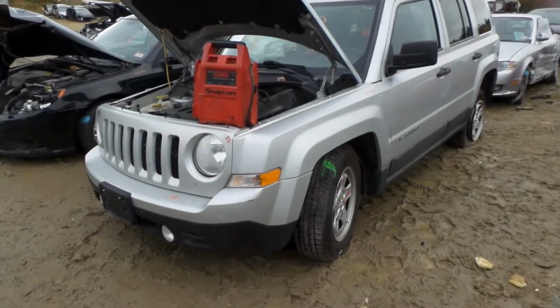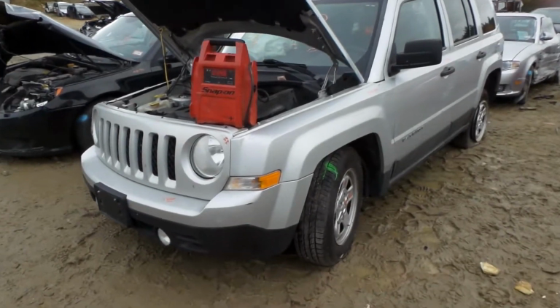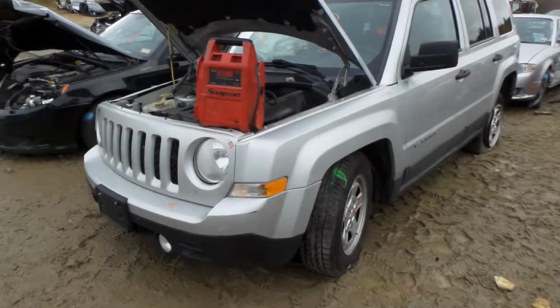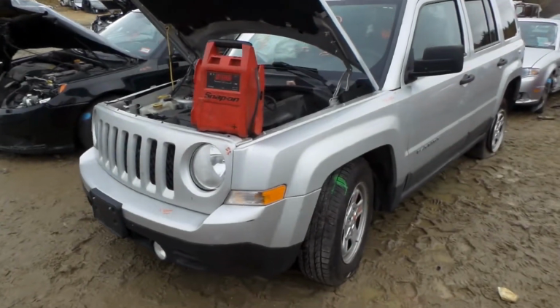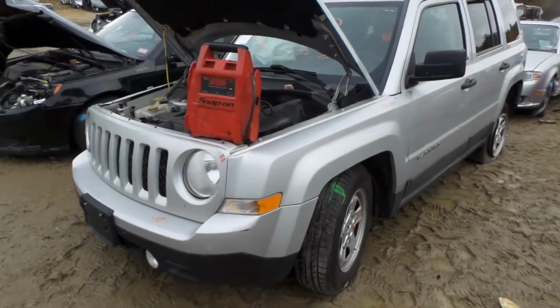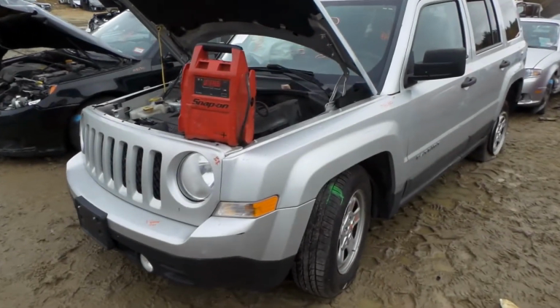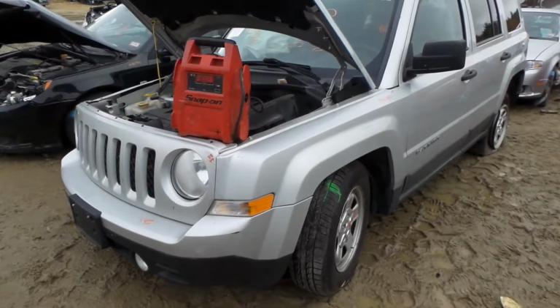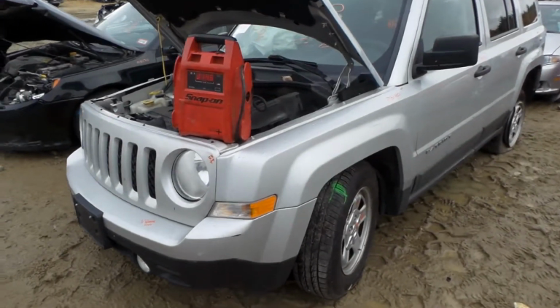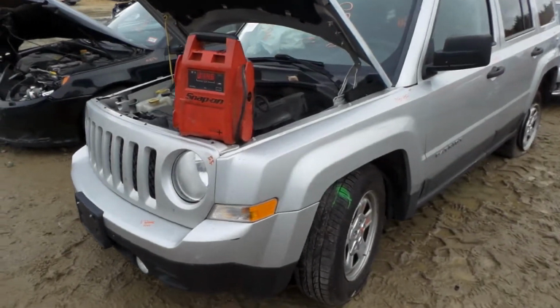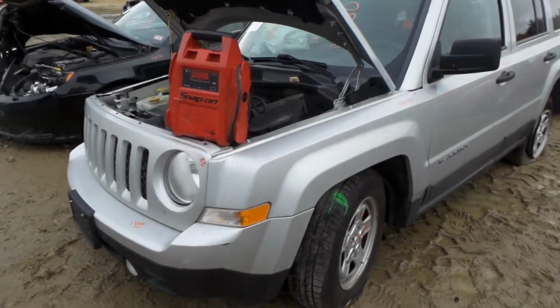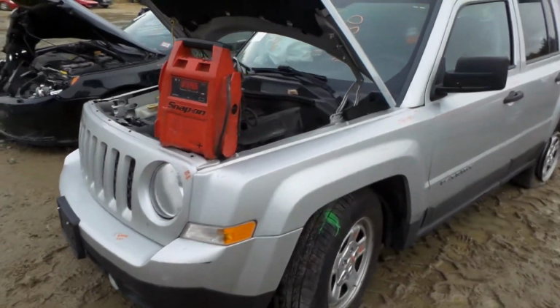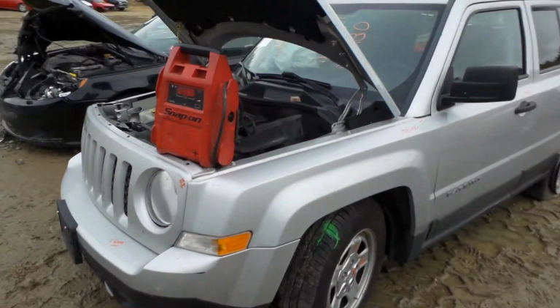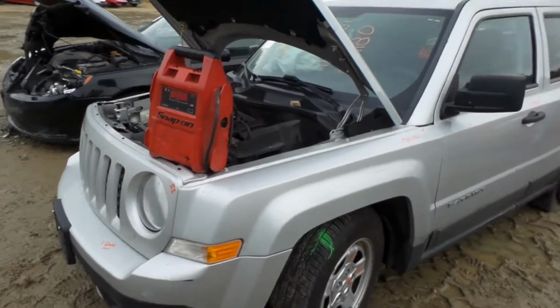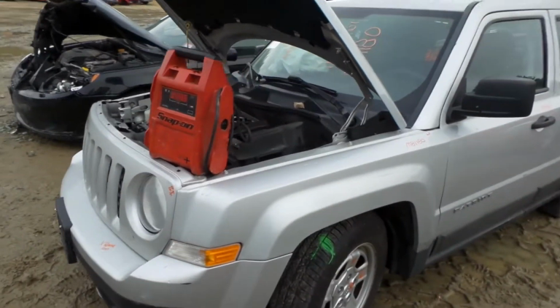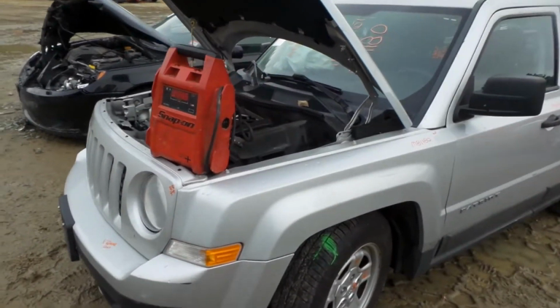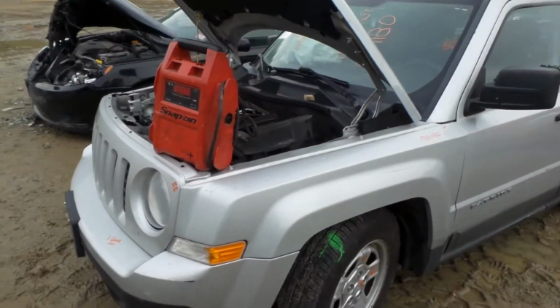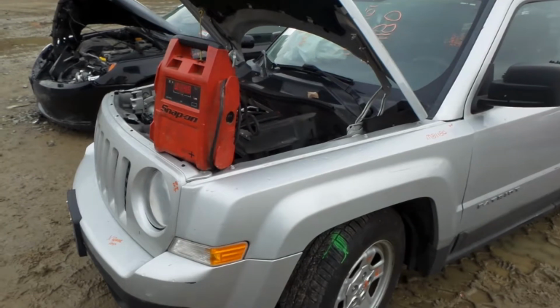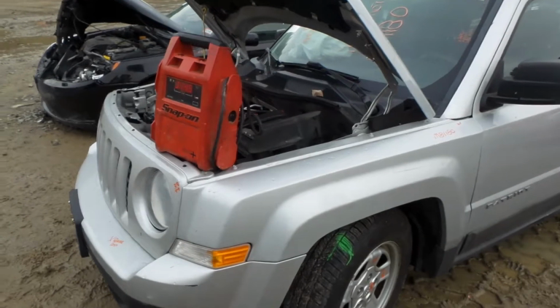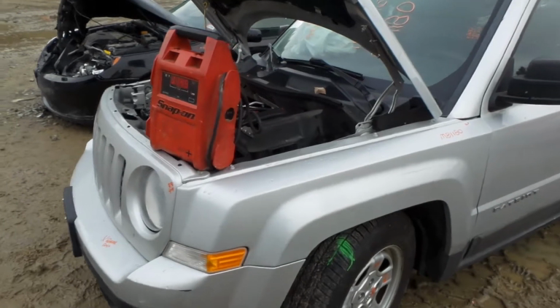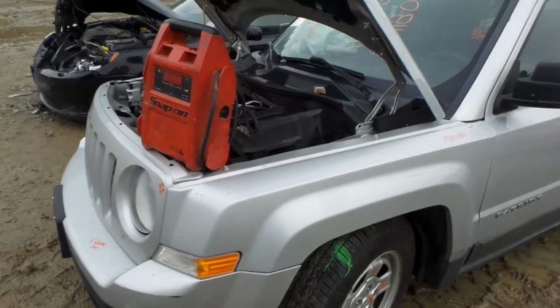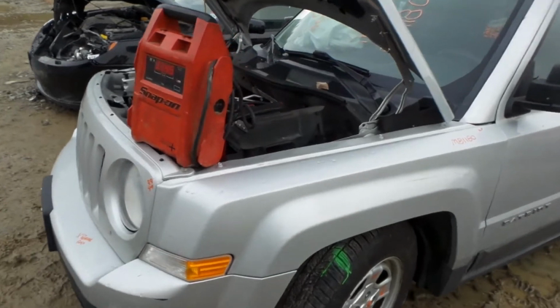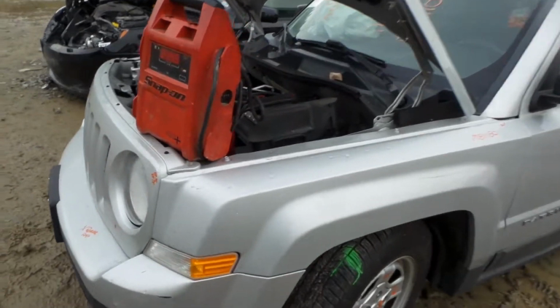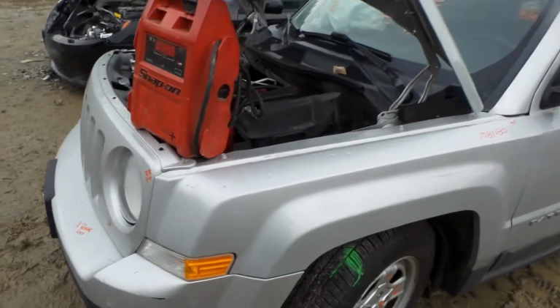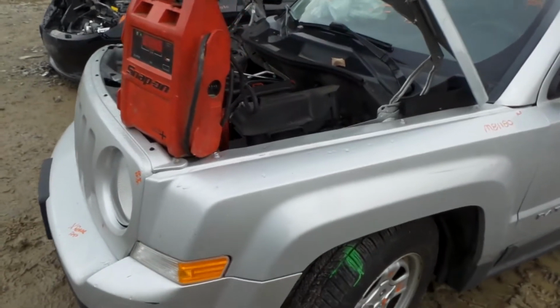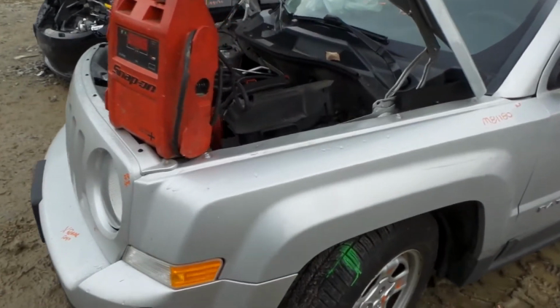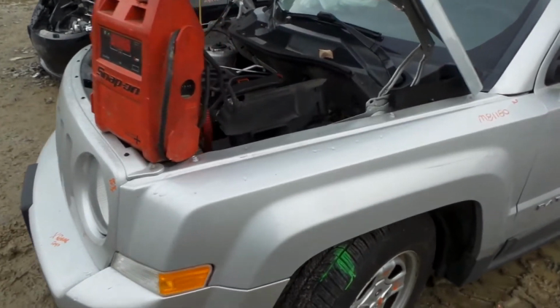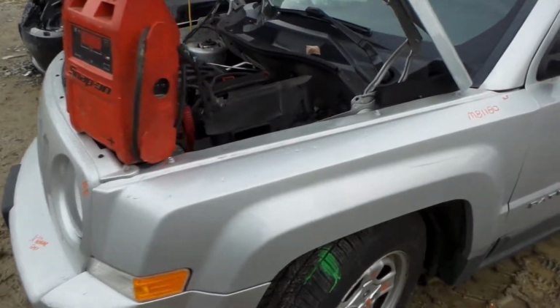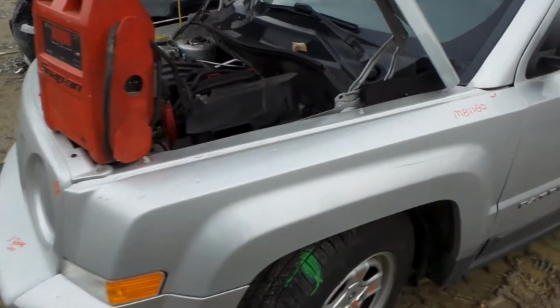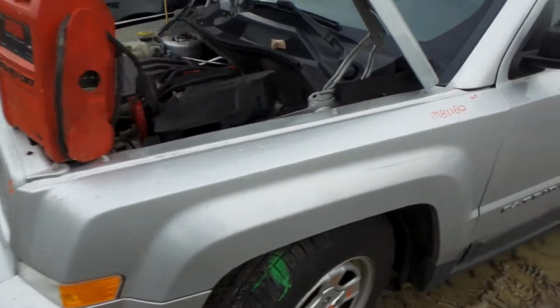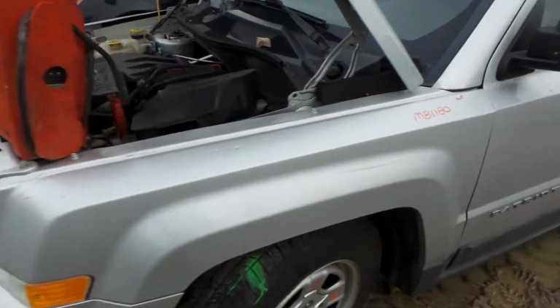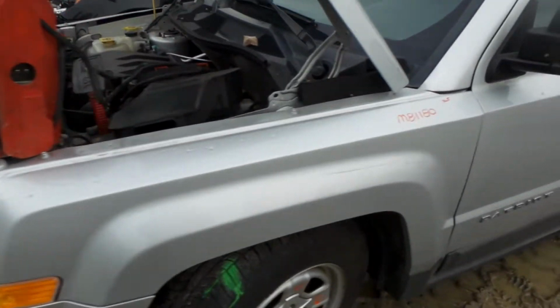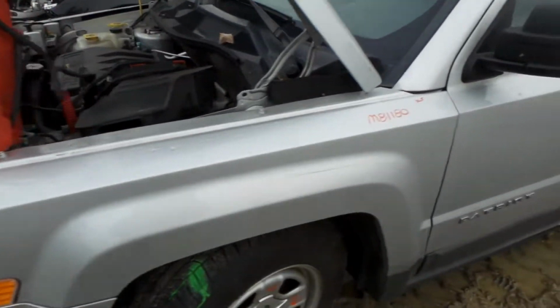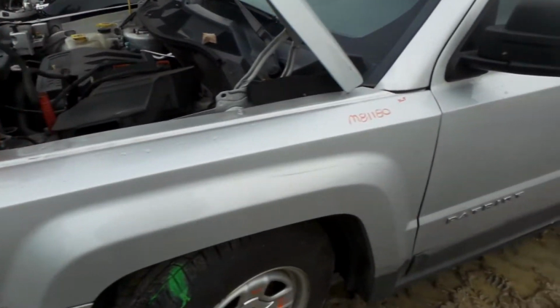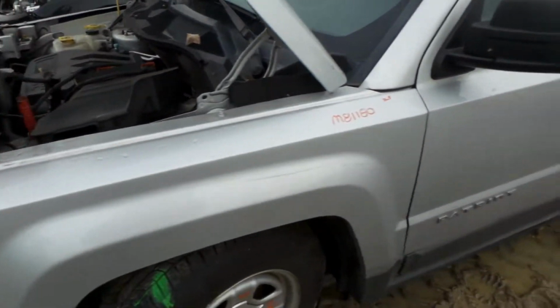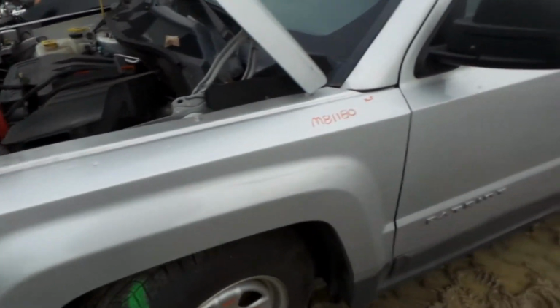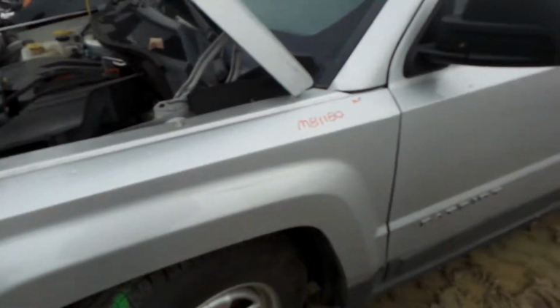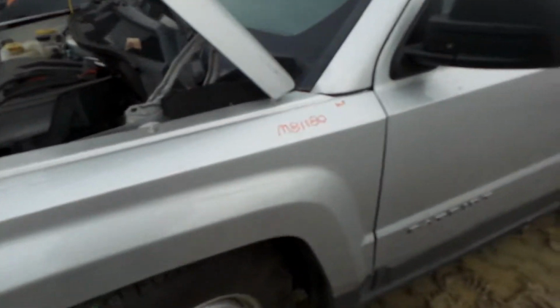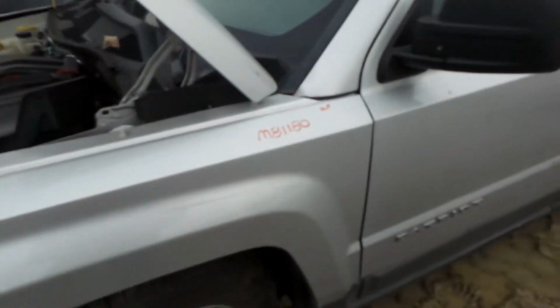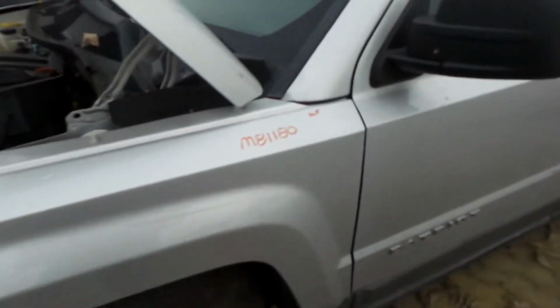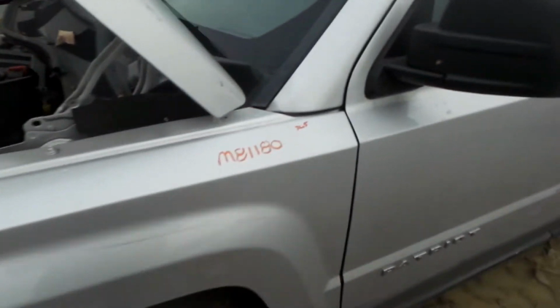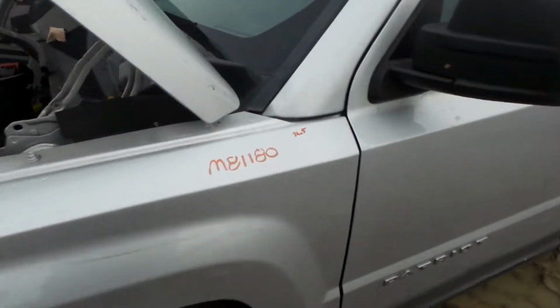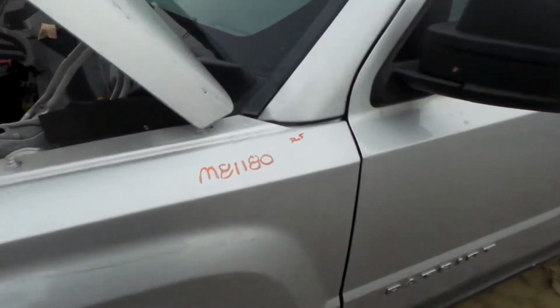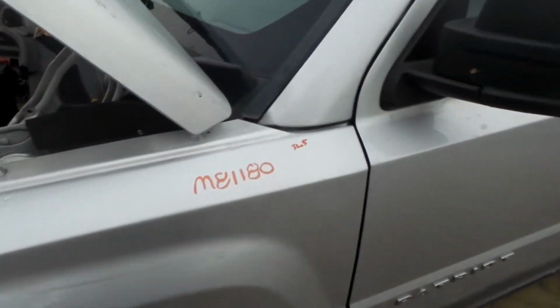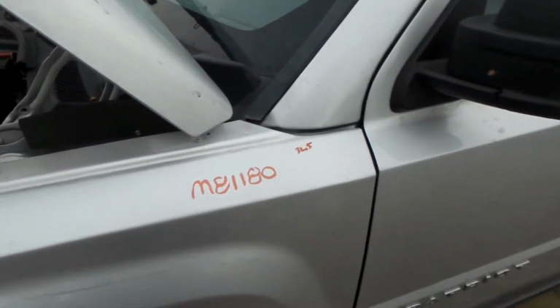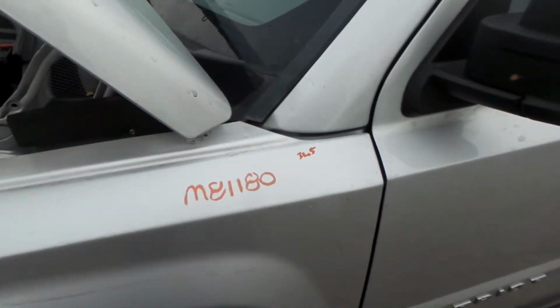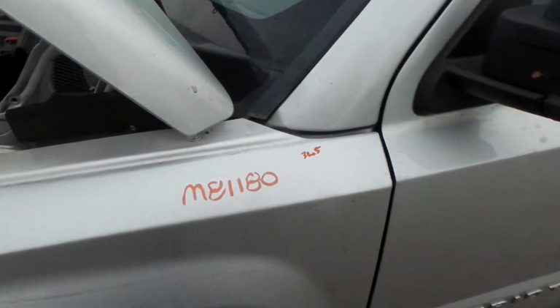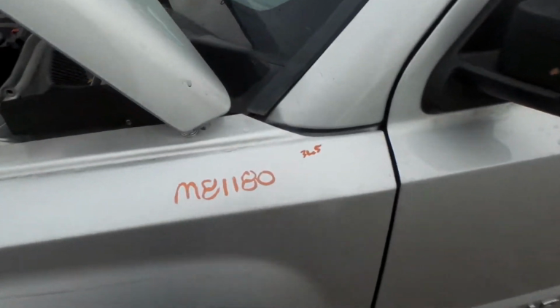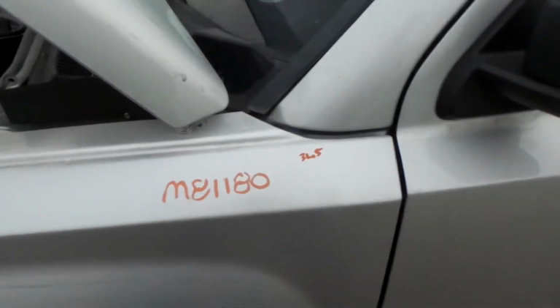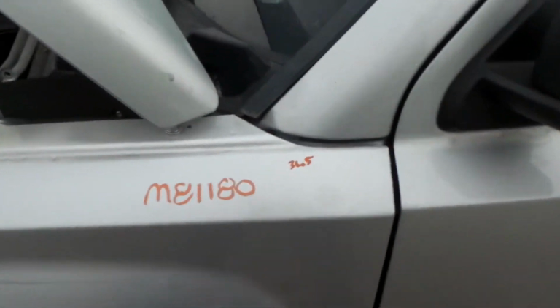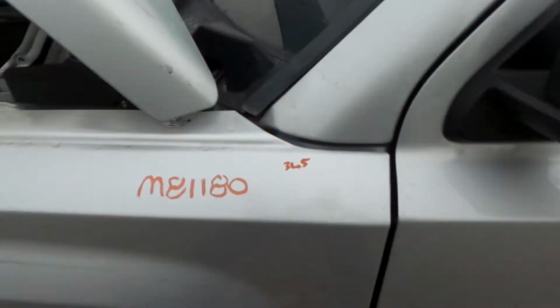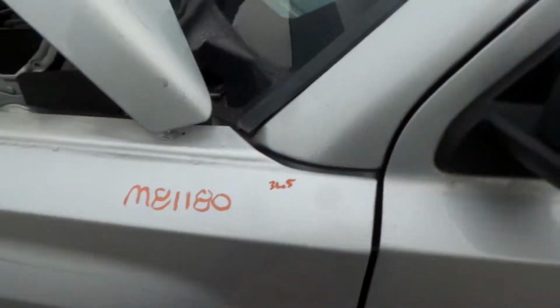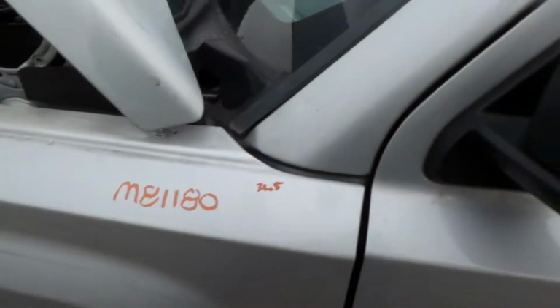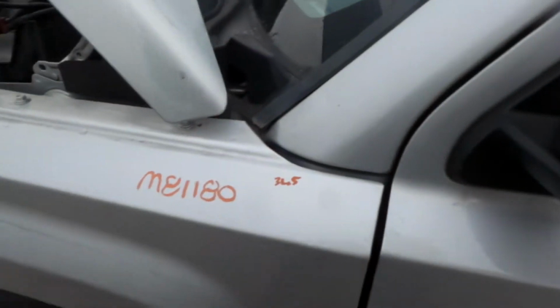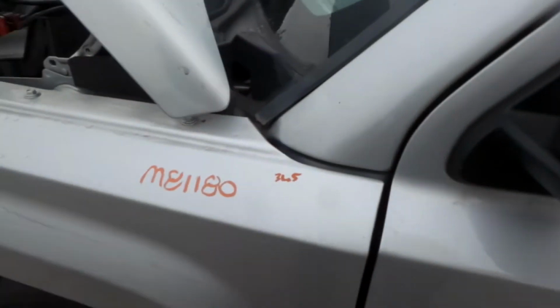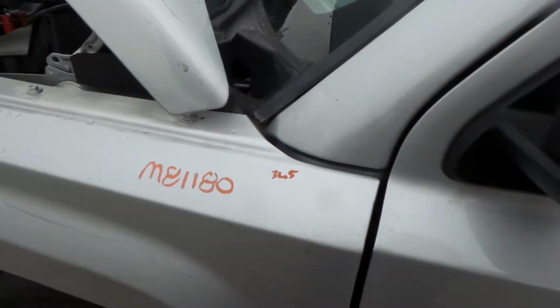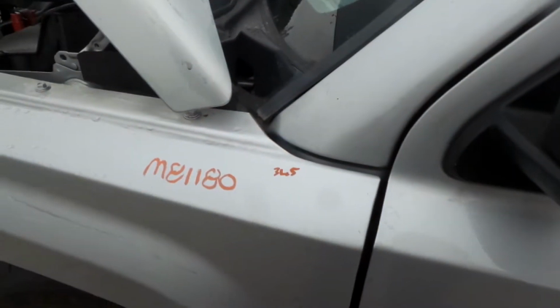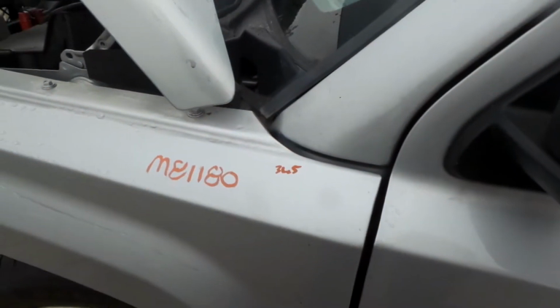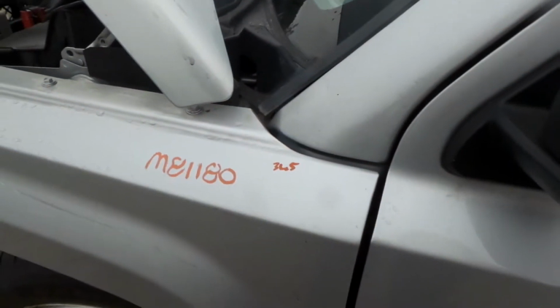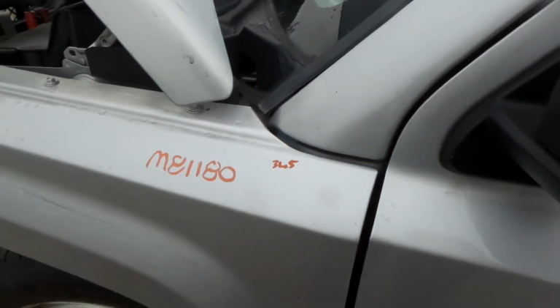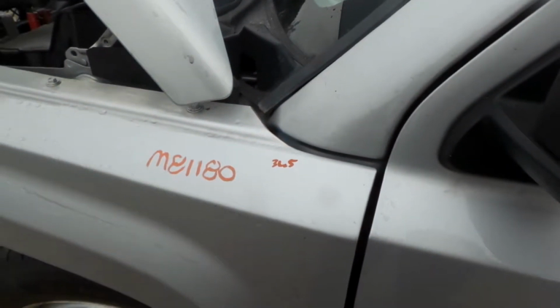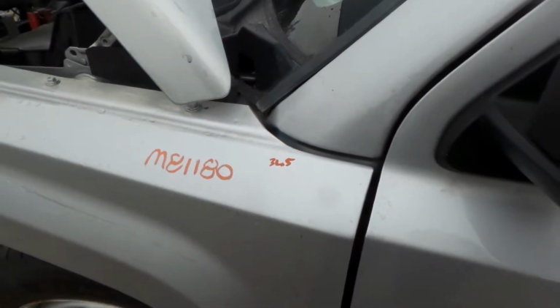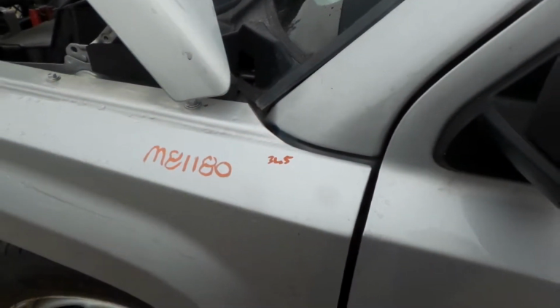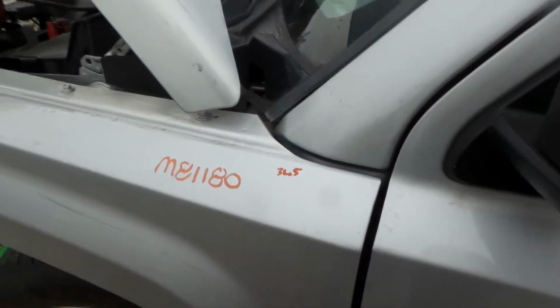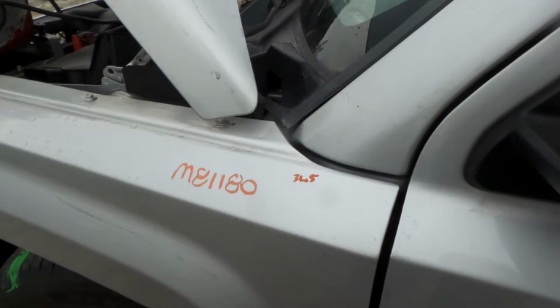The driver's side fender is in good shape. It does have a half hour of lip damage from how the vehicle was hit, however it's still in good condition.